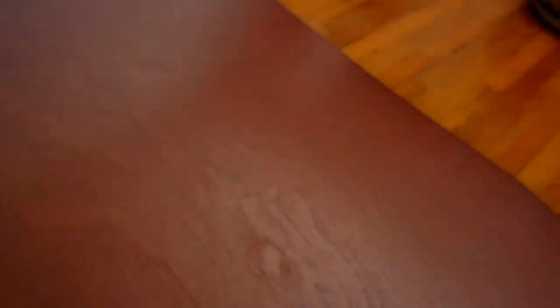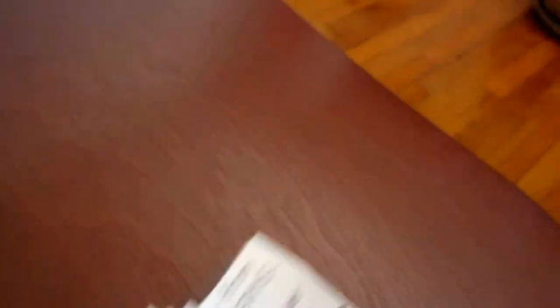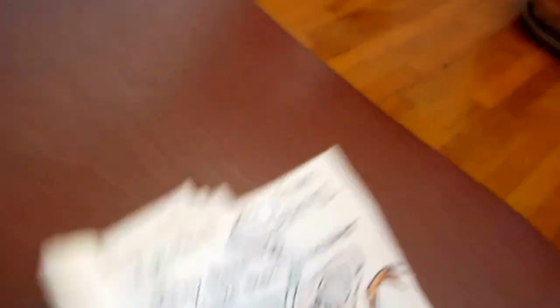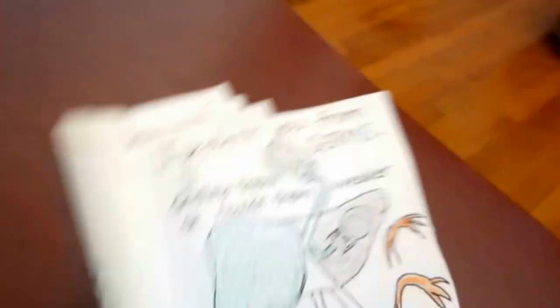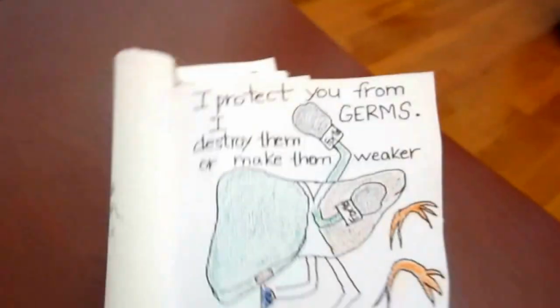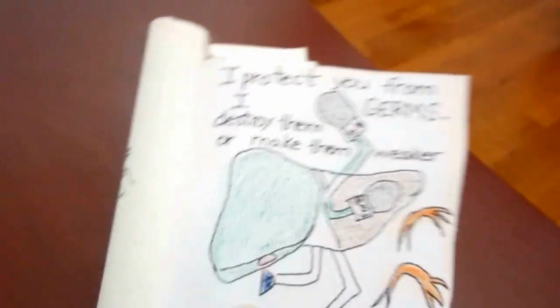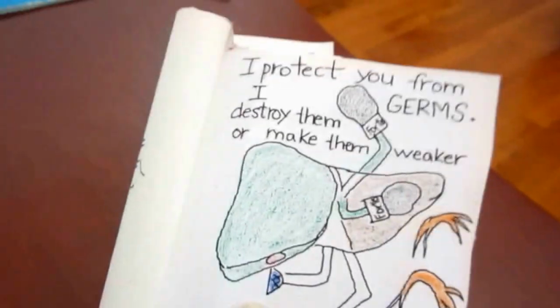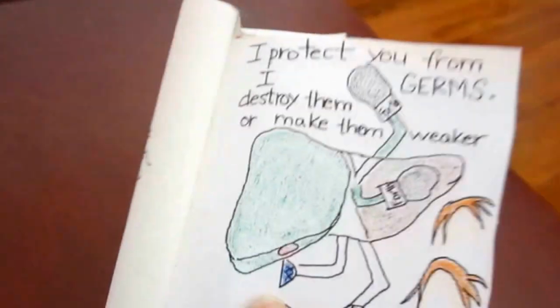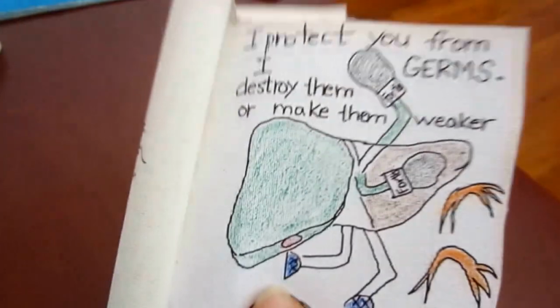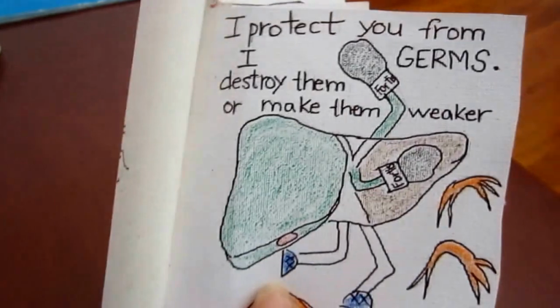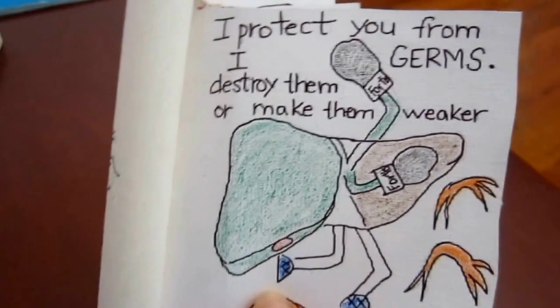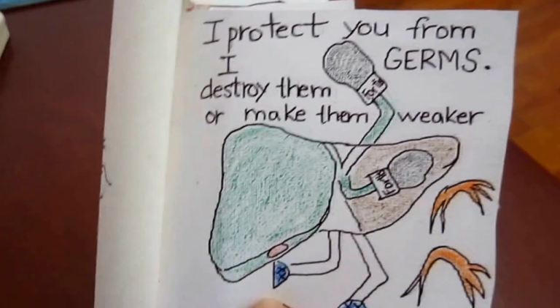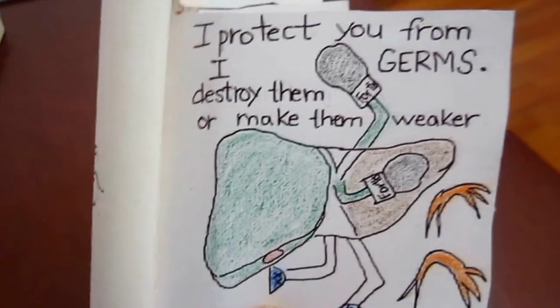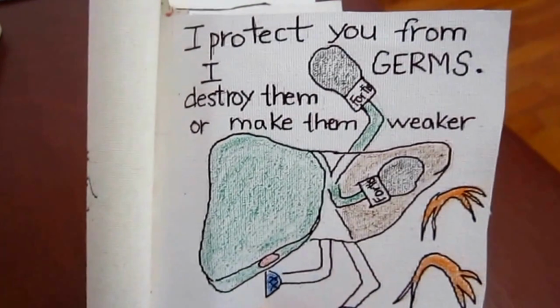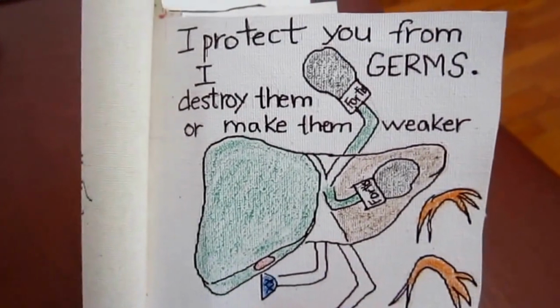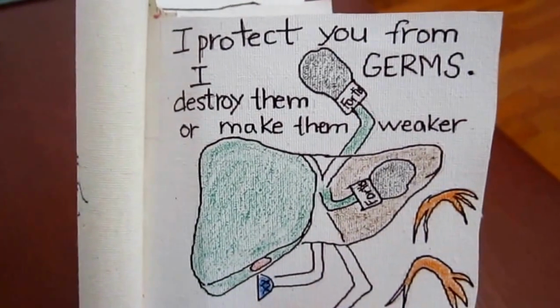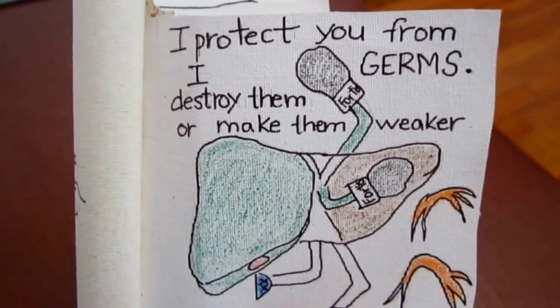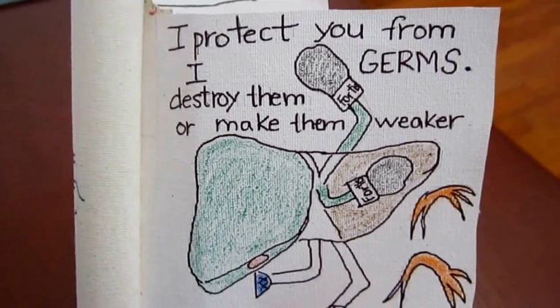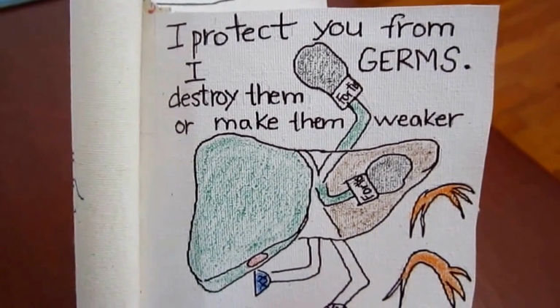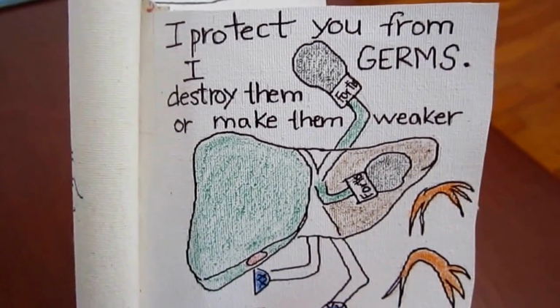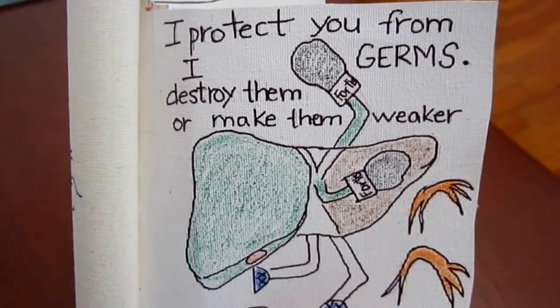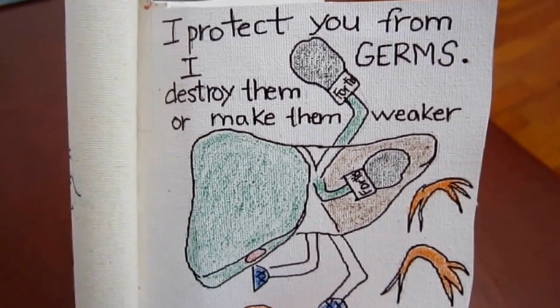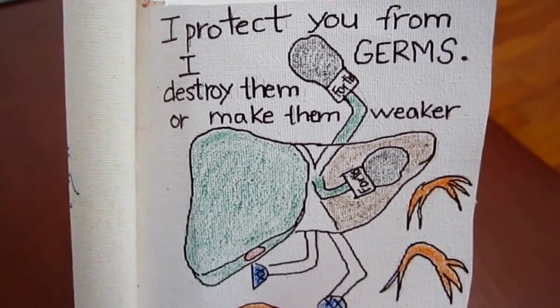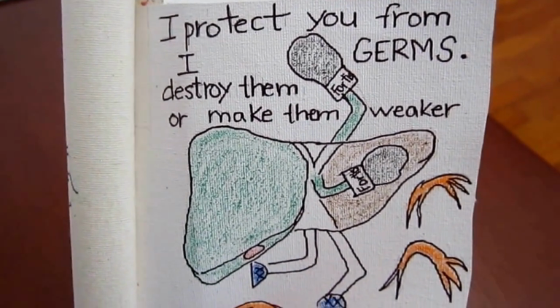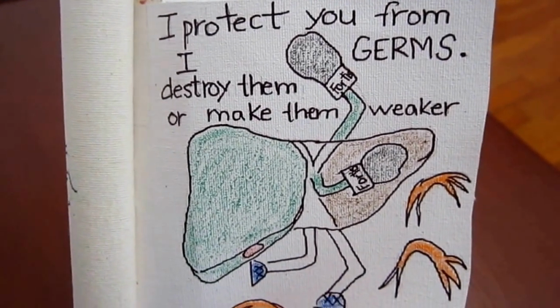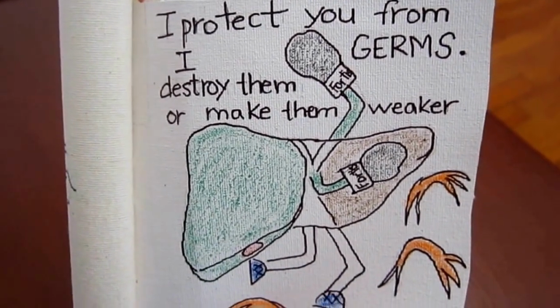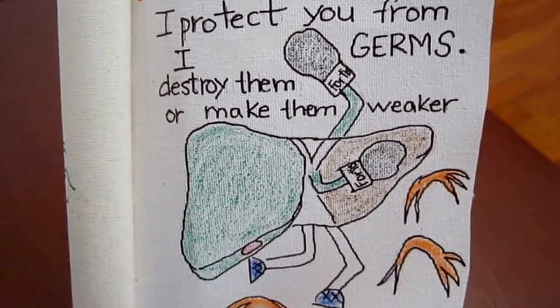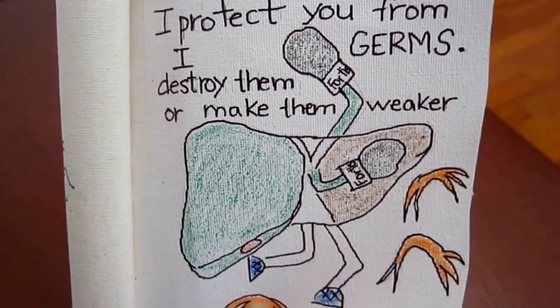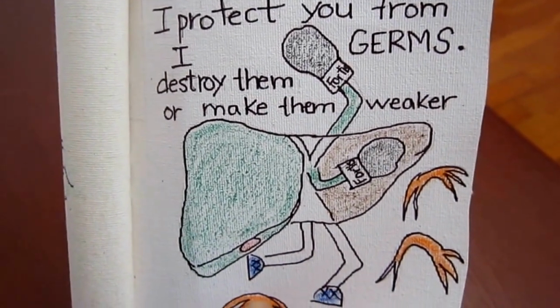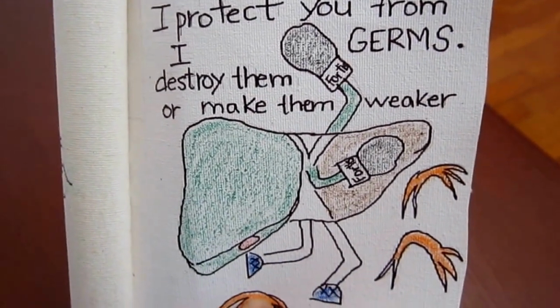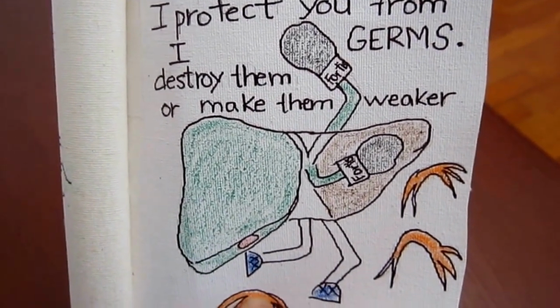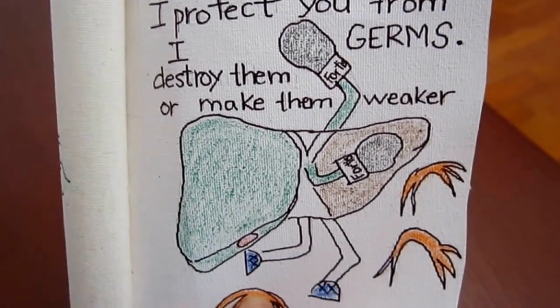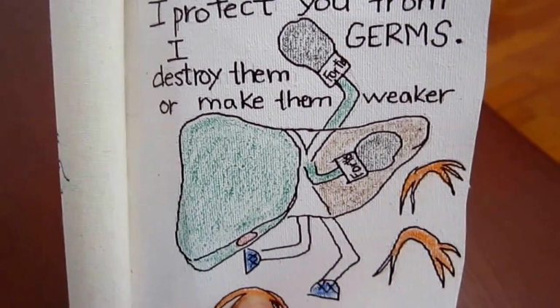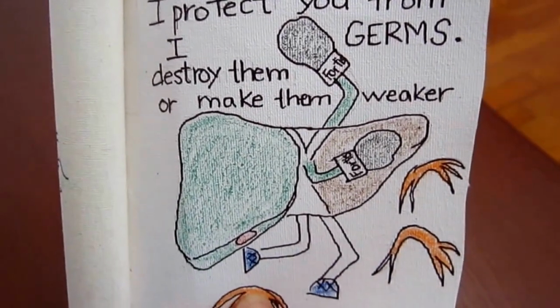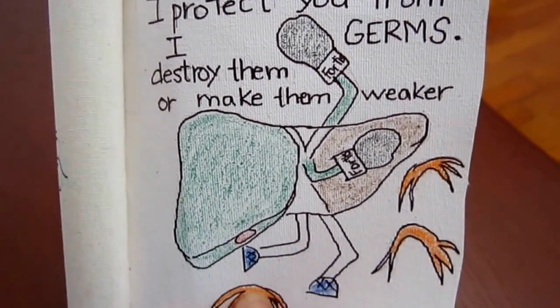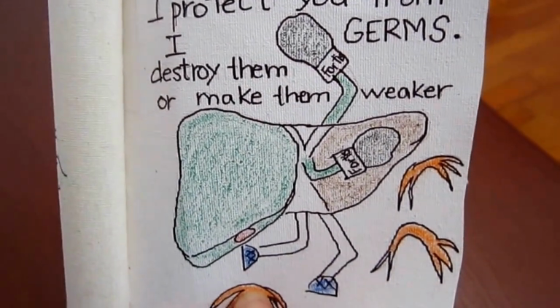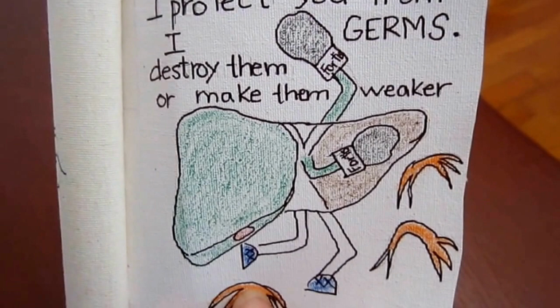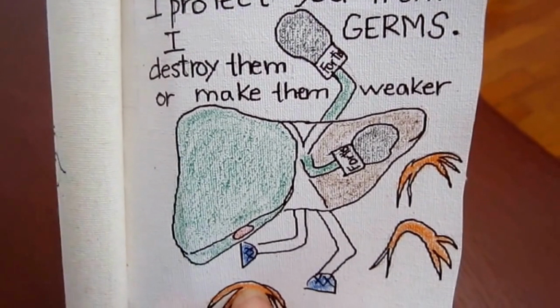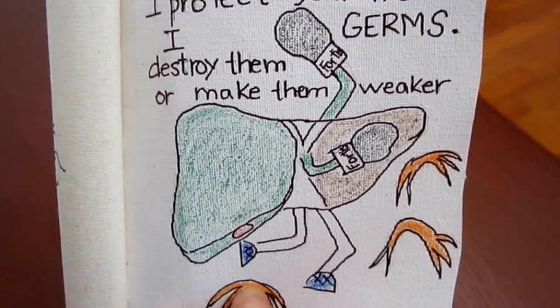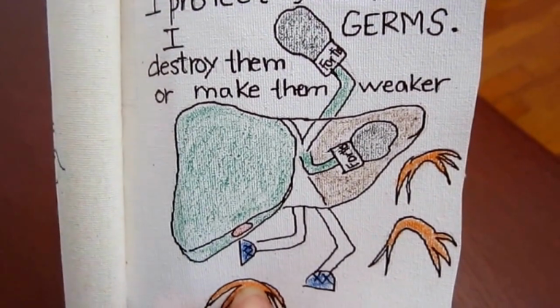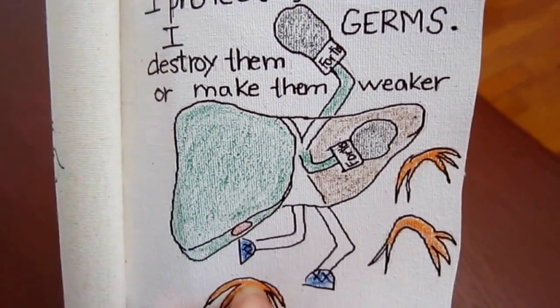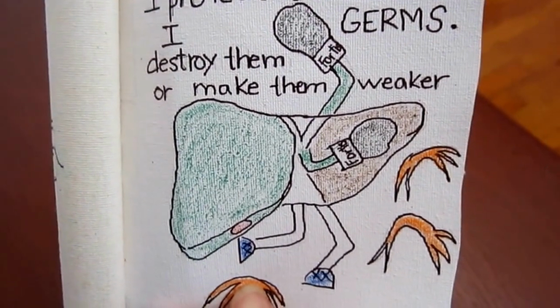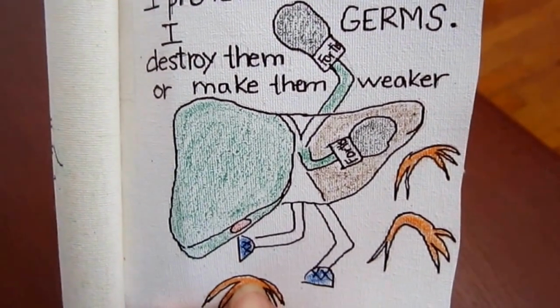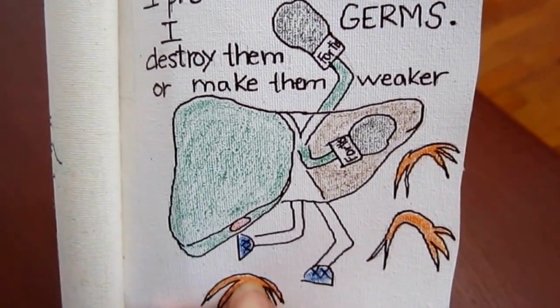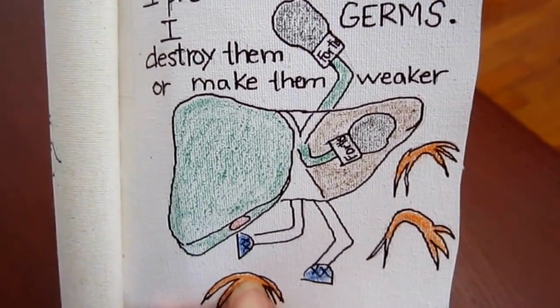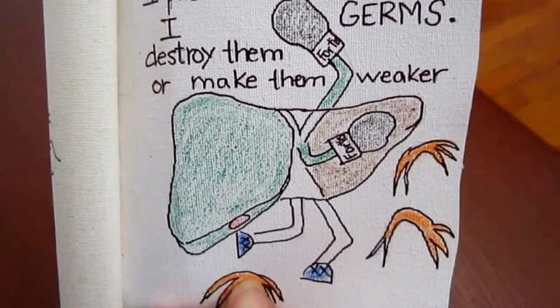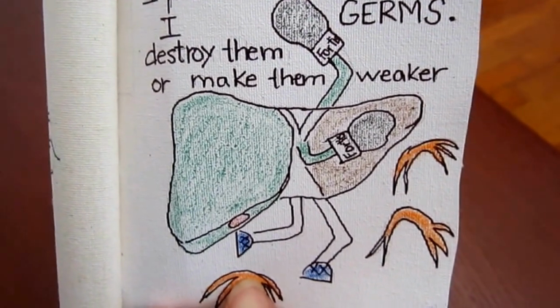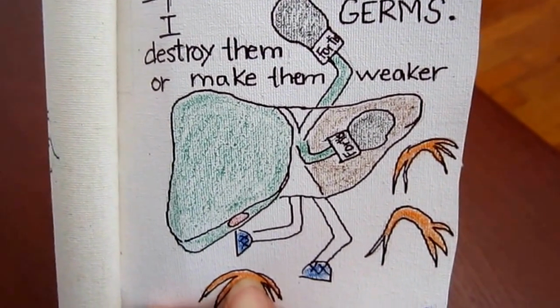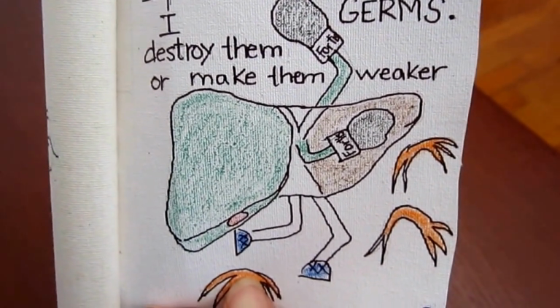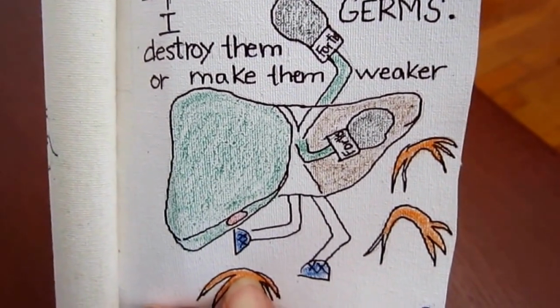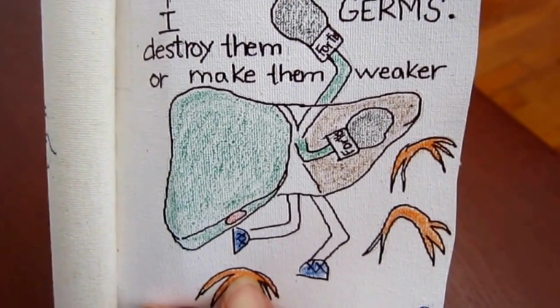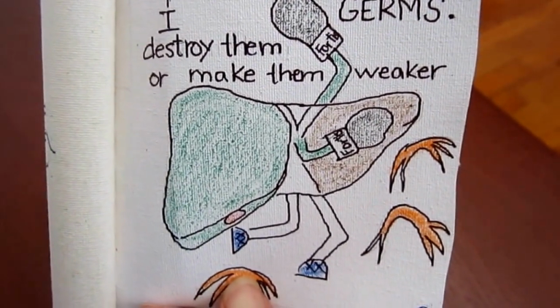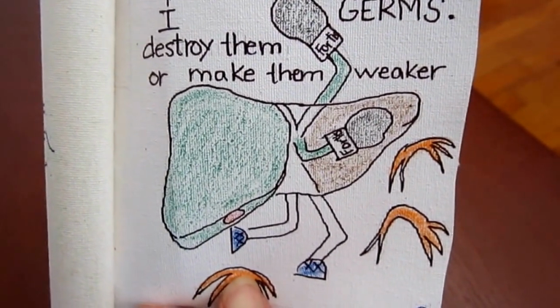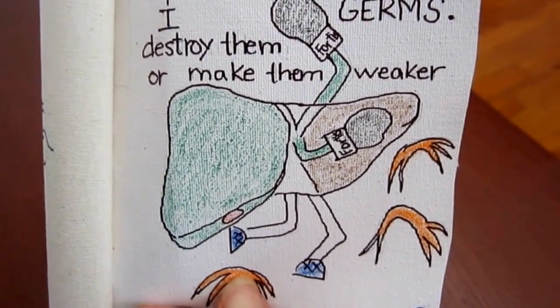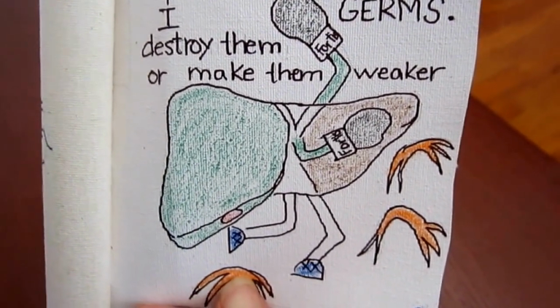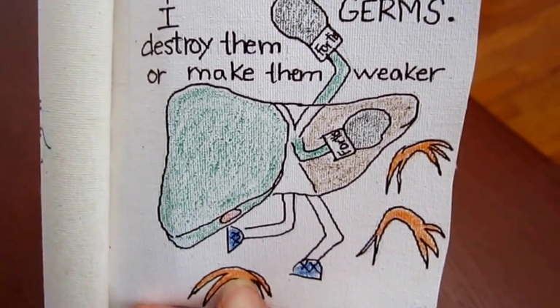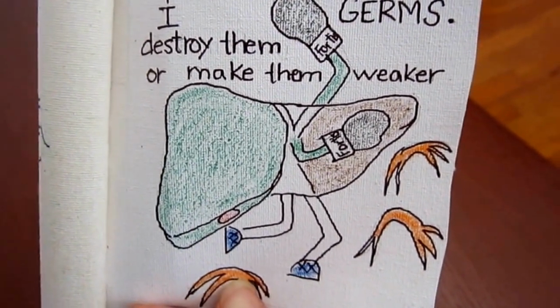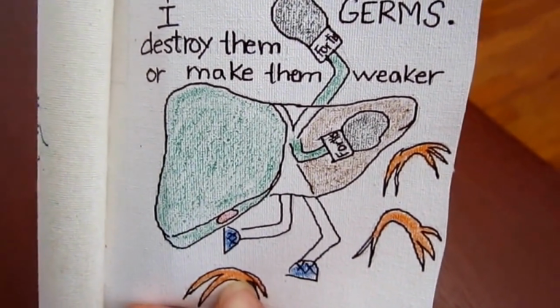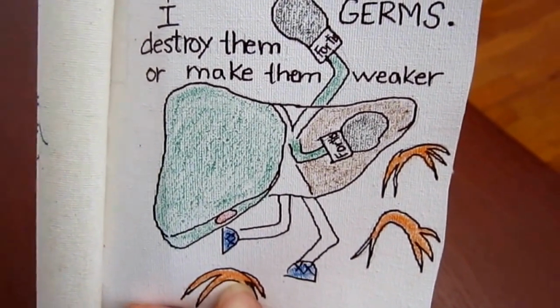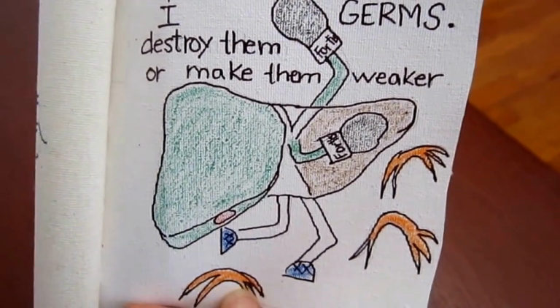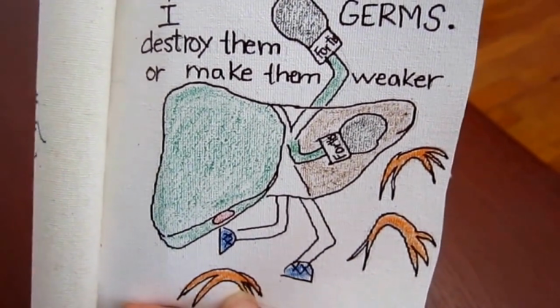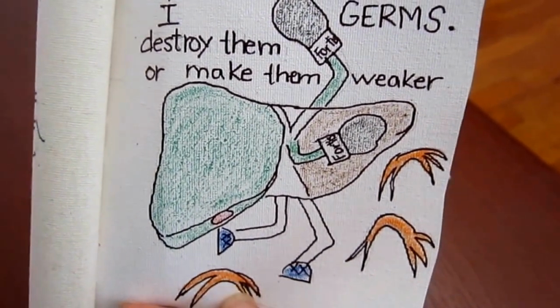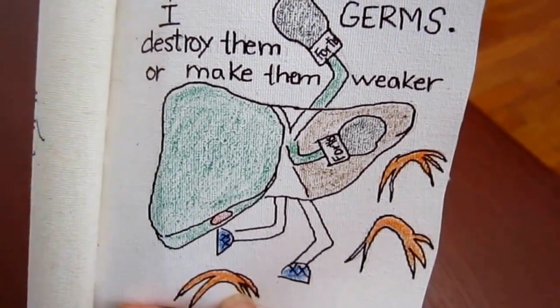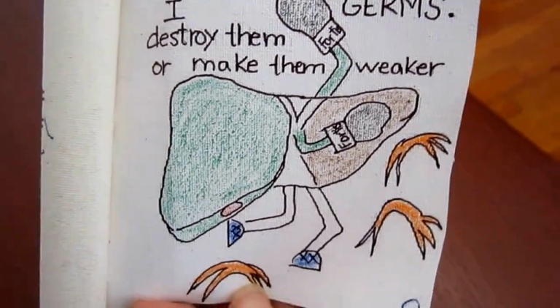I am the liver. I protect you from germs — I destroy them or make them weaker.